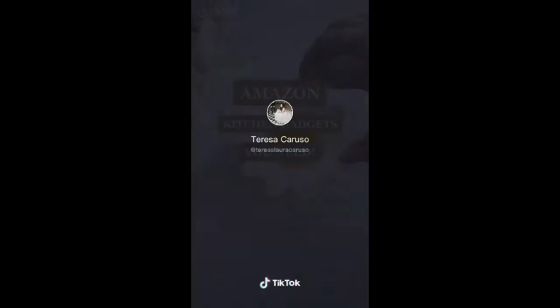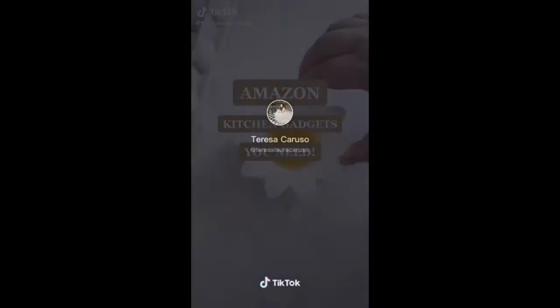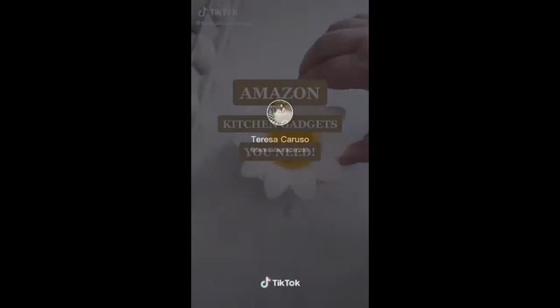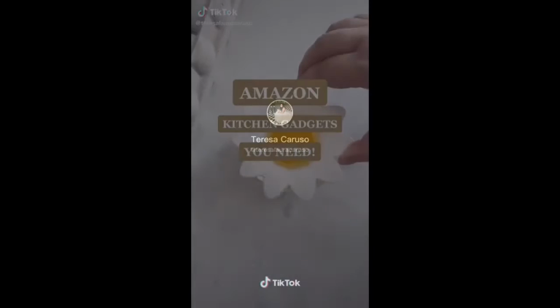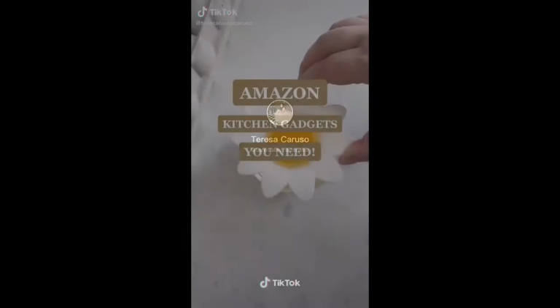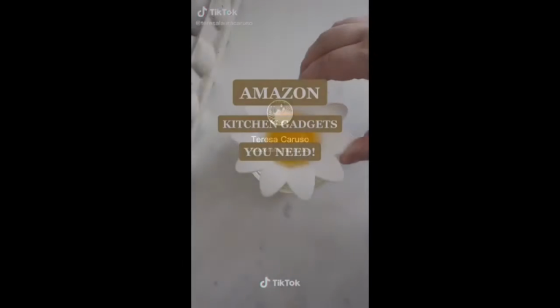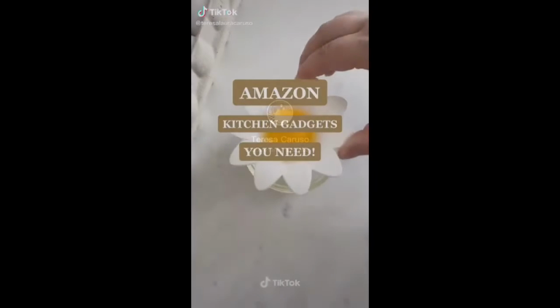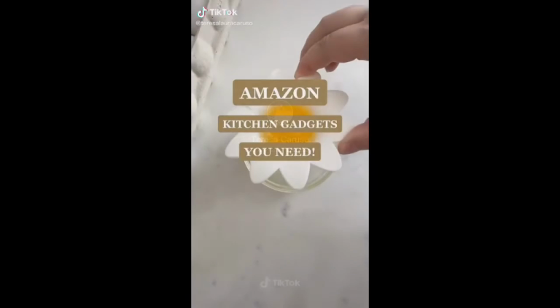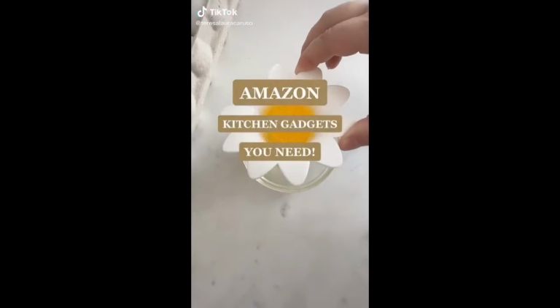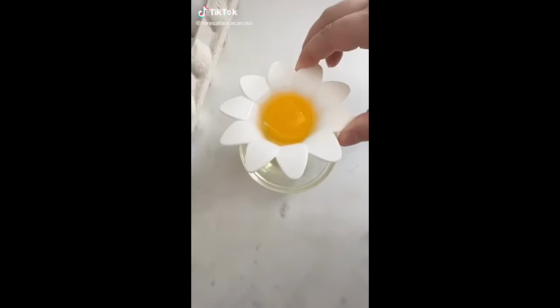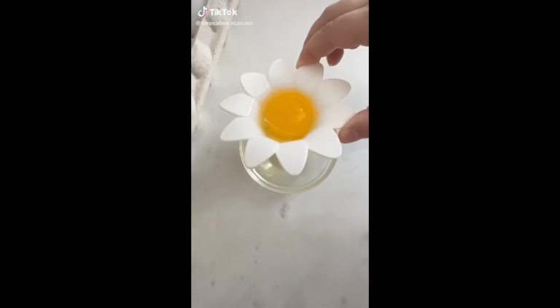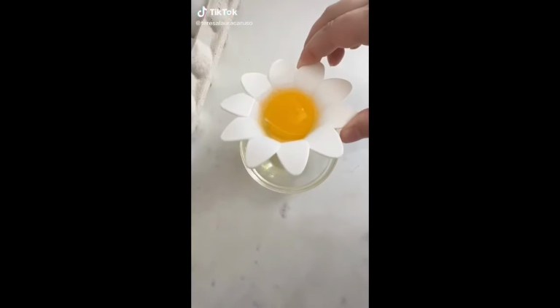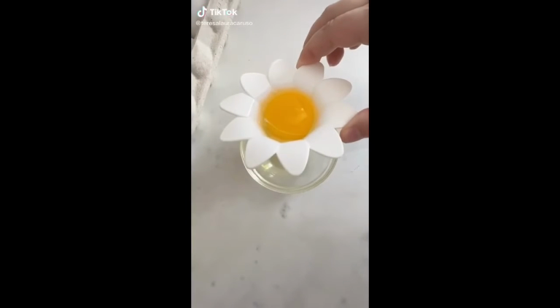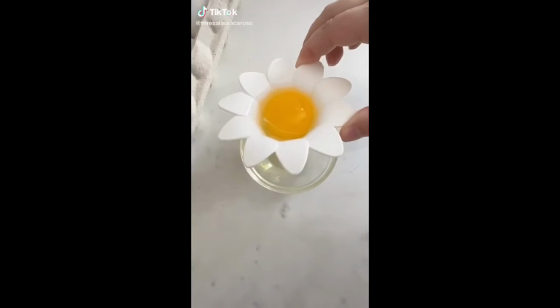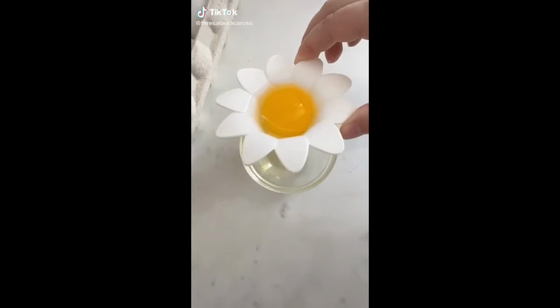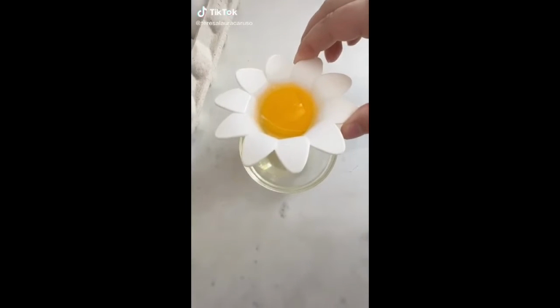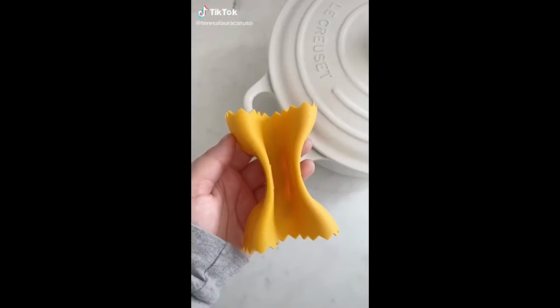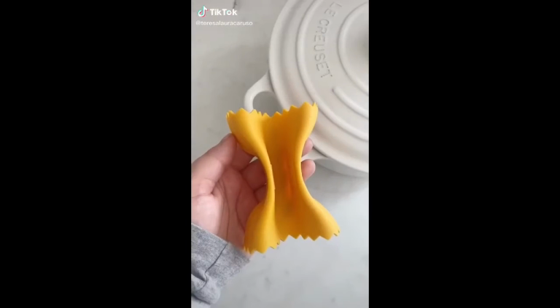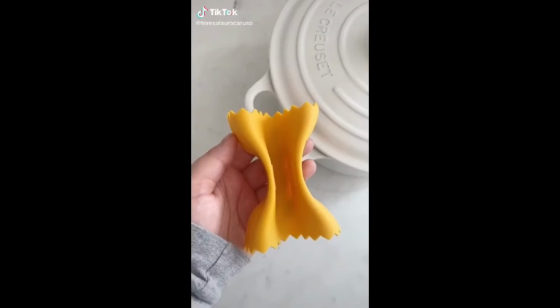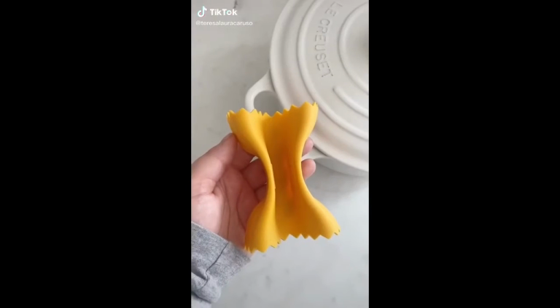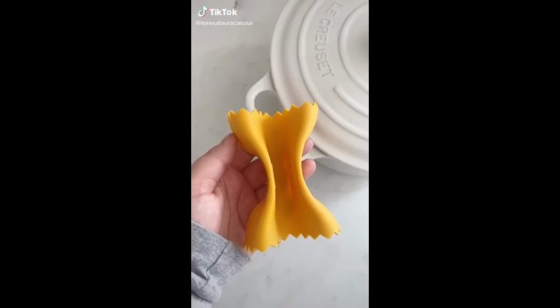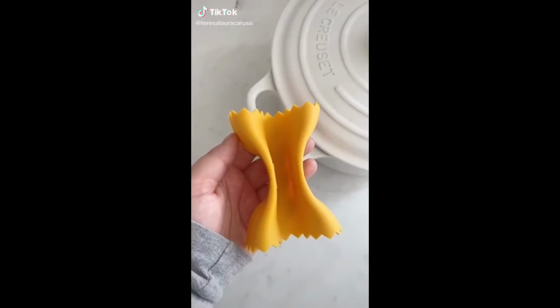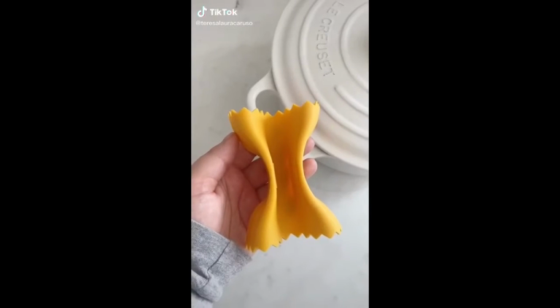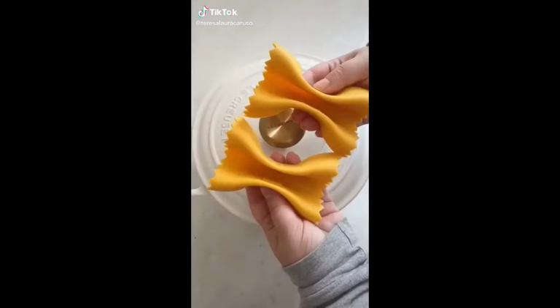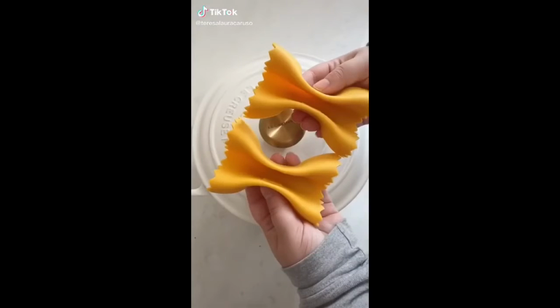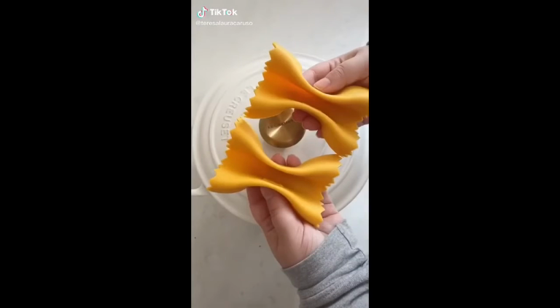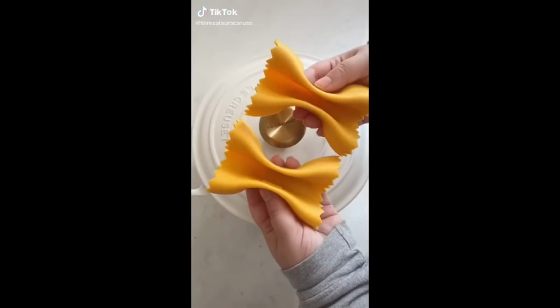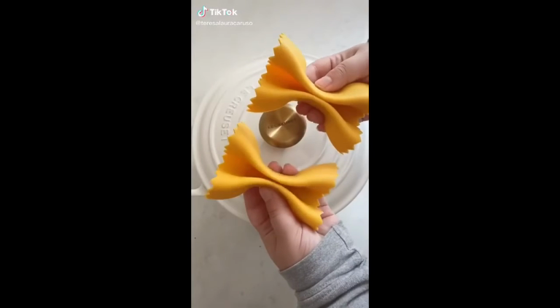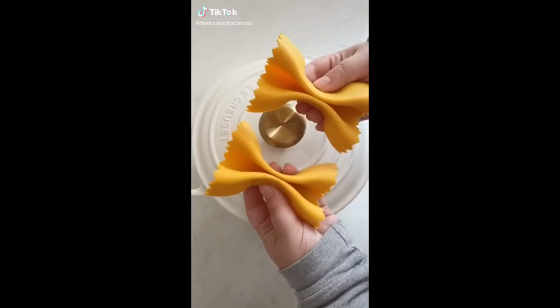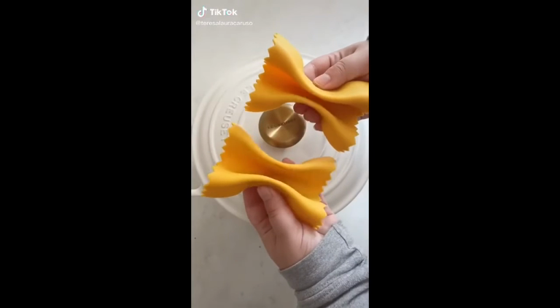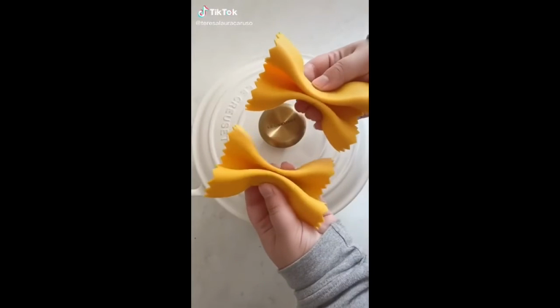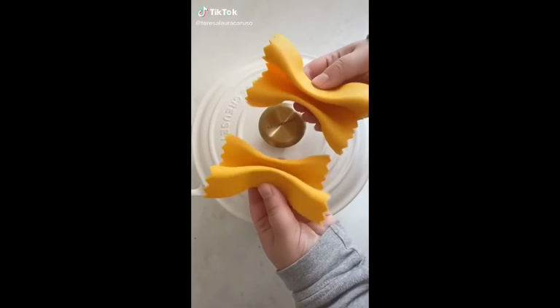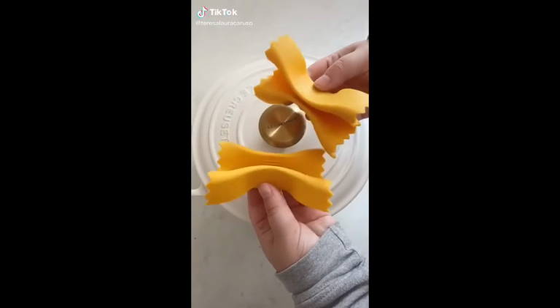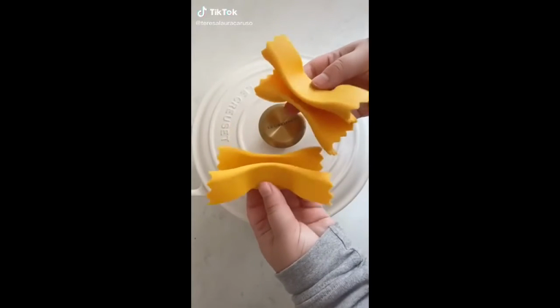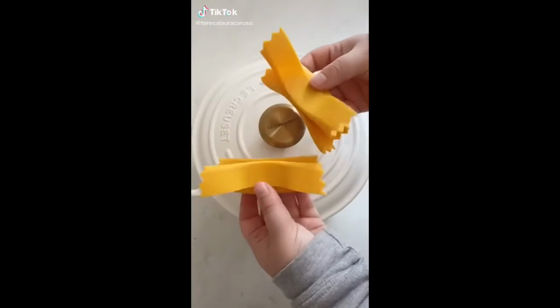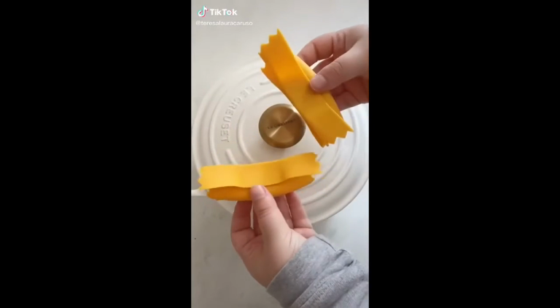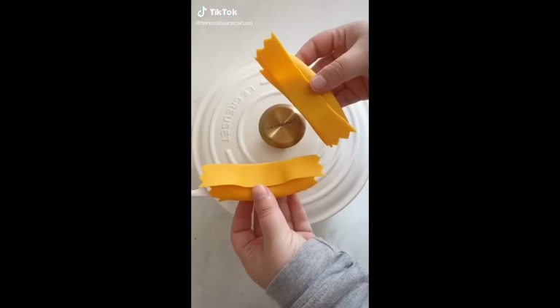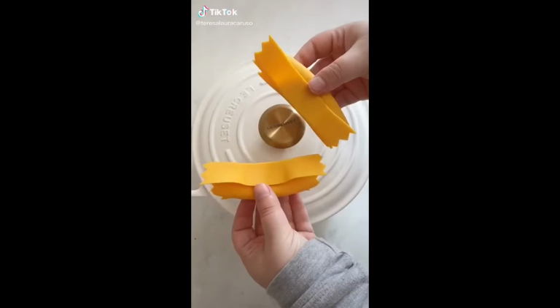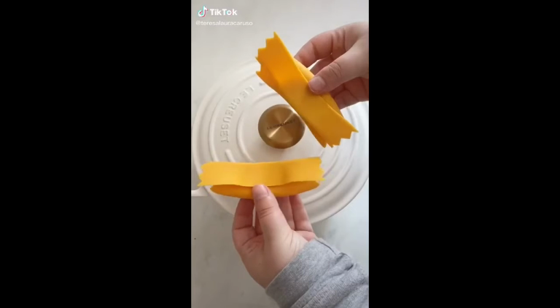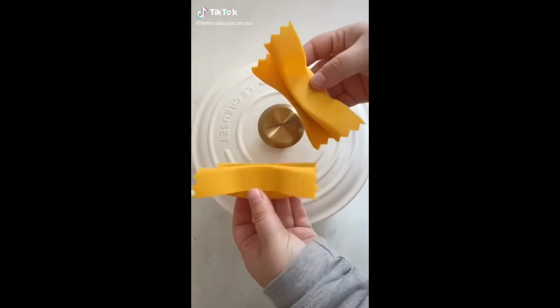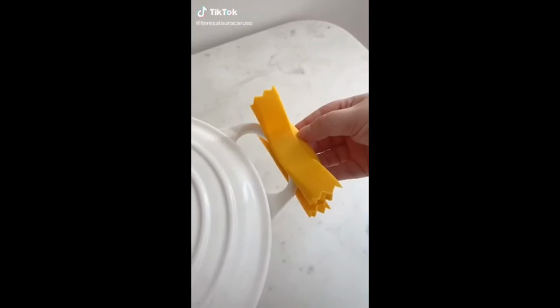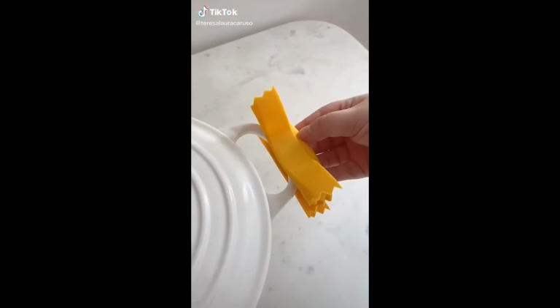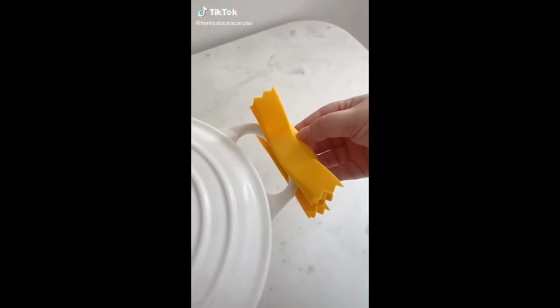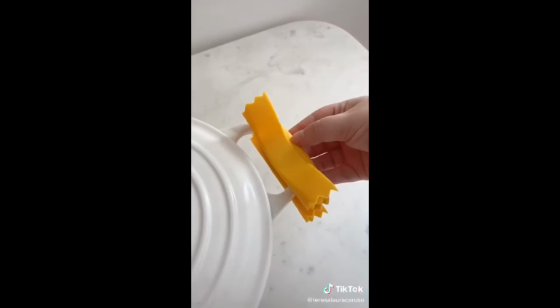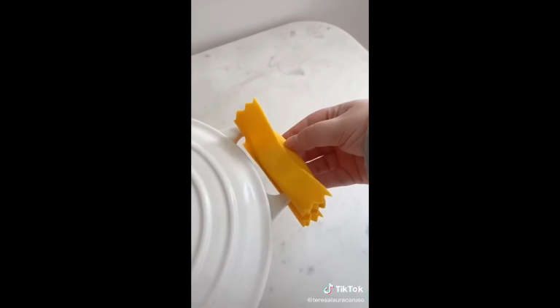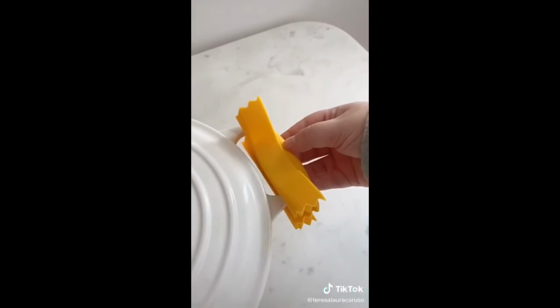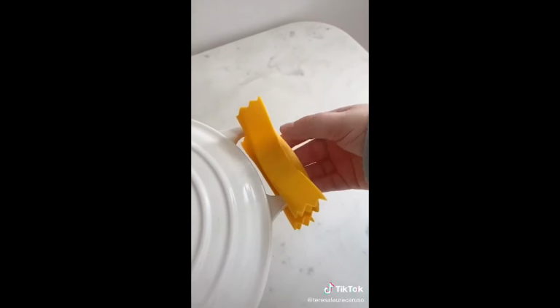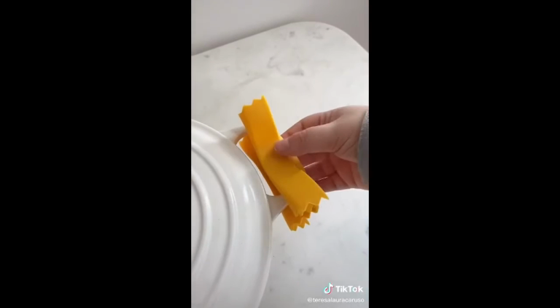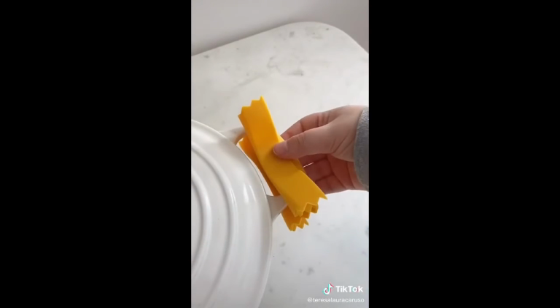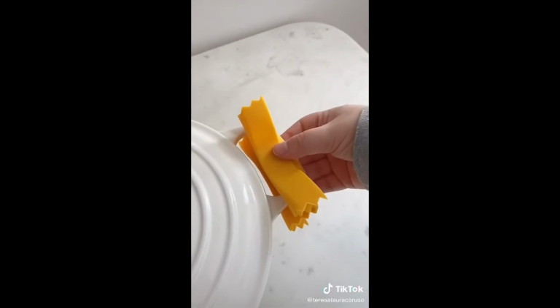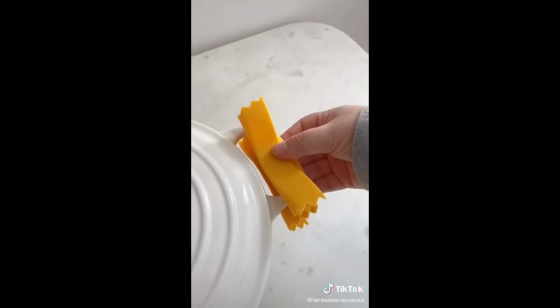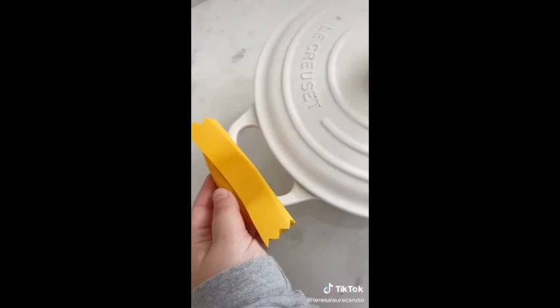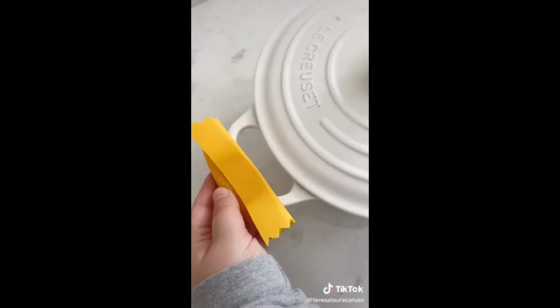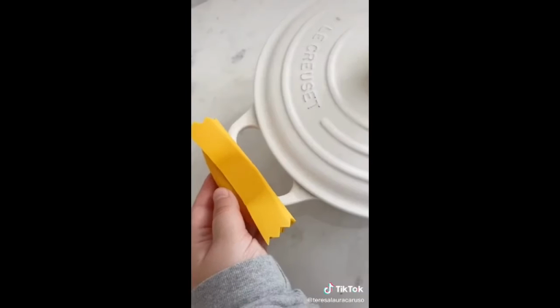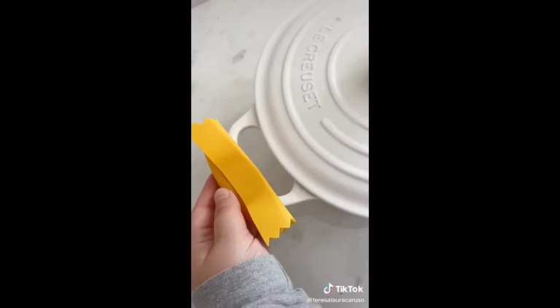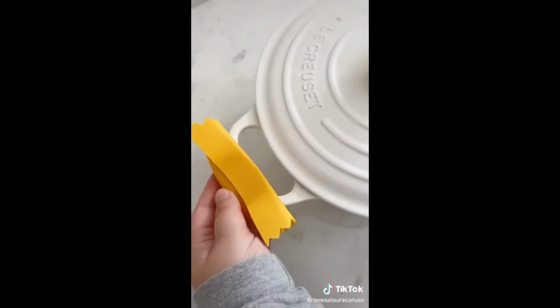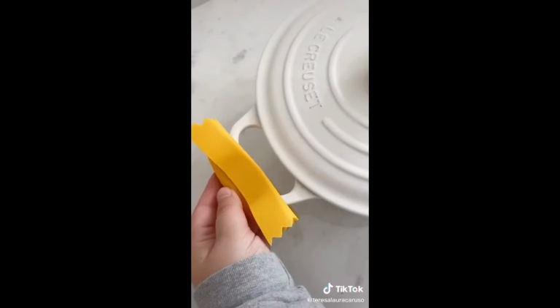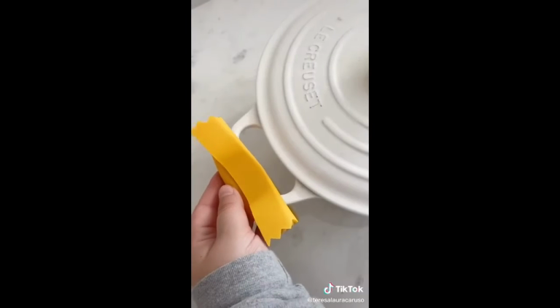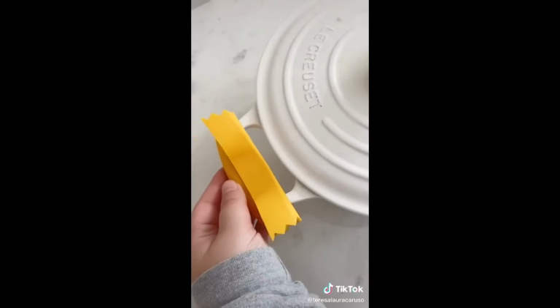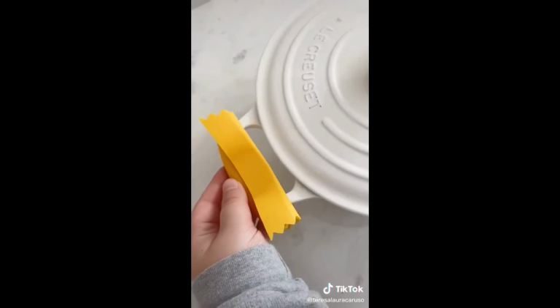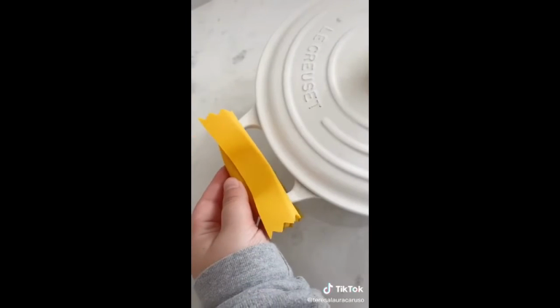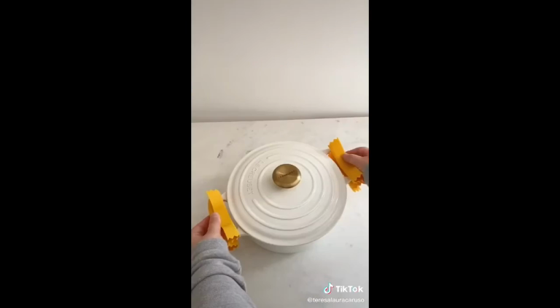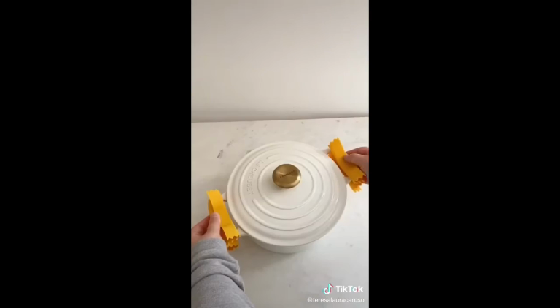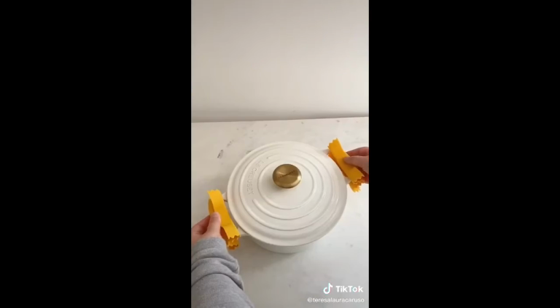Amazon kitchen gadgets you need. First up are the silicone pot holders that look like pasta. They're super cute and convenient for handling hot pots and pans.